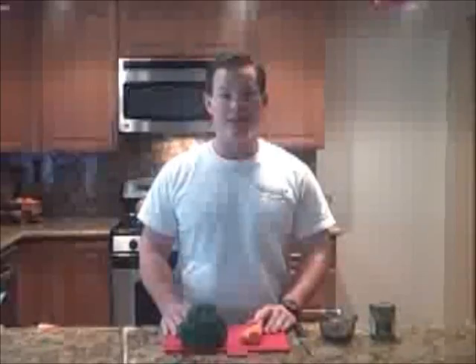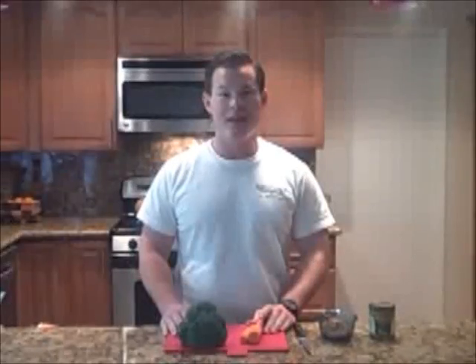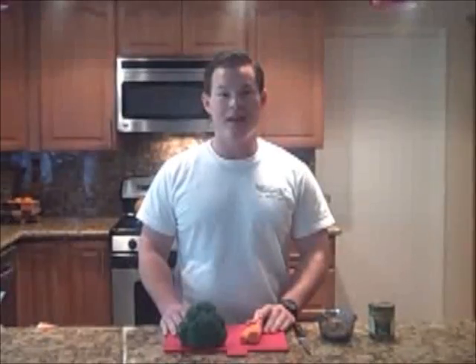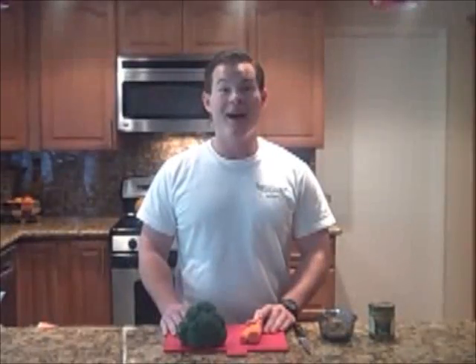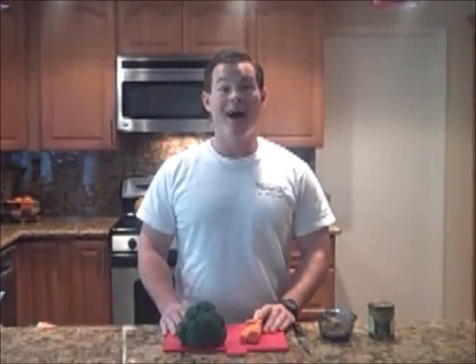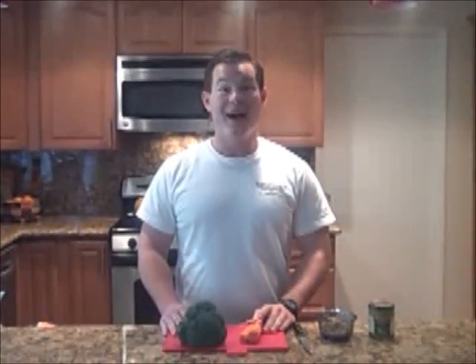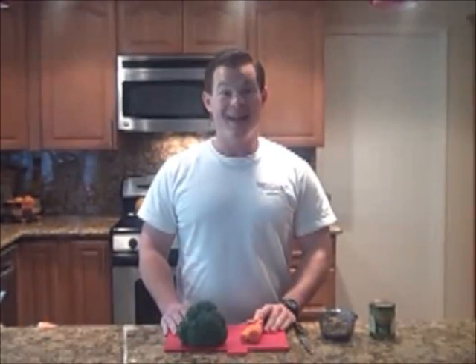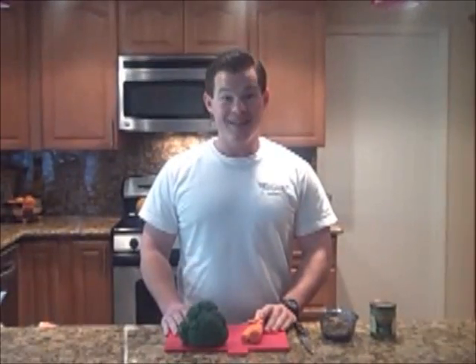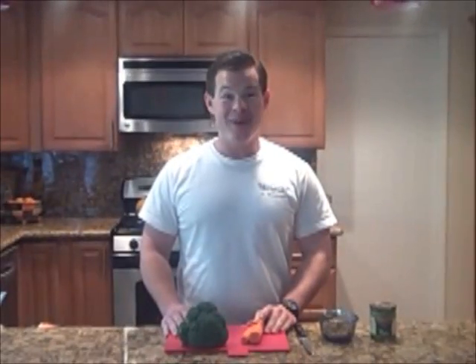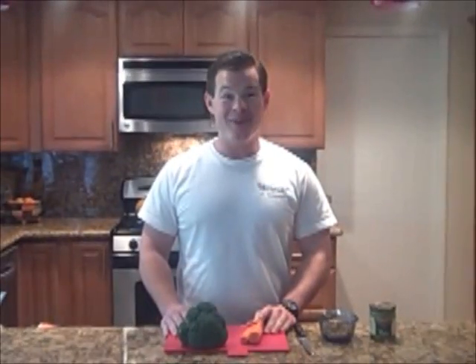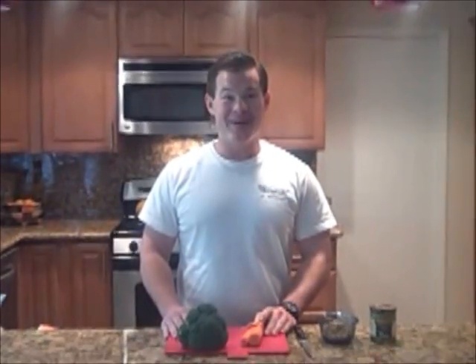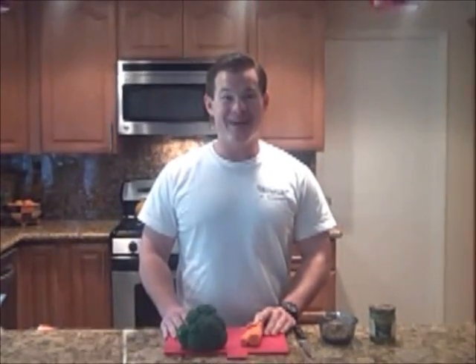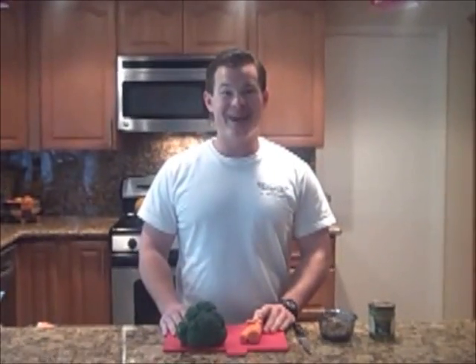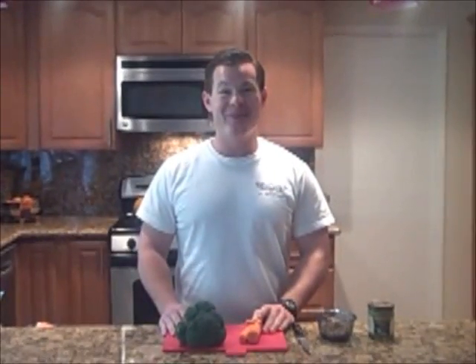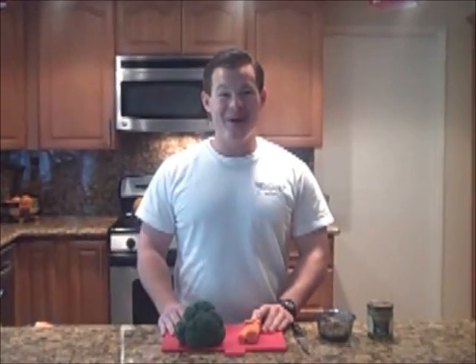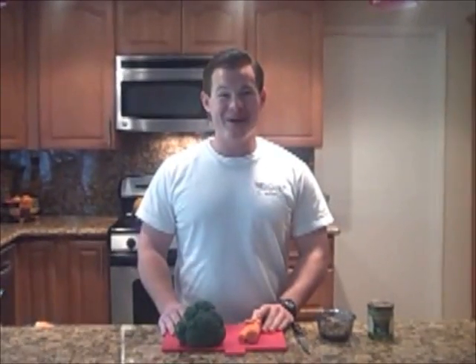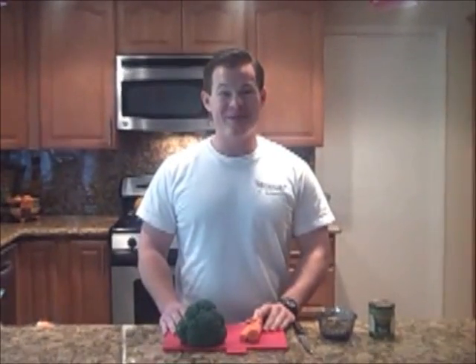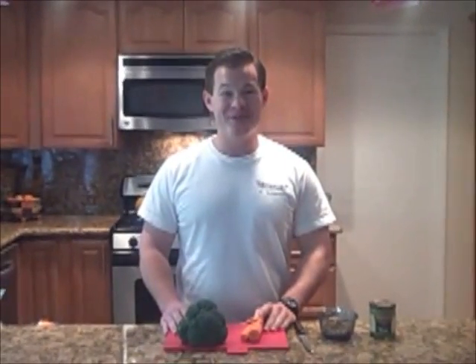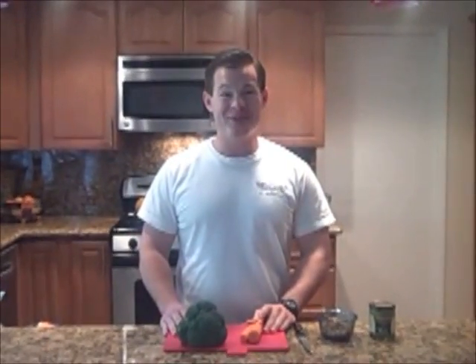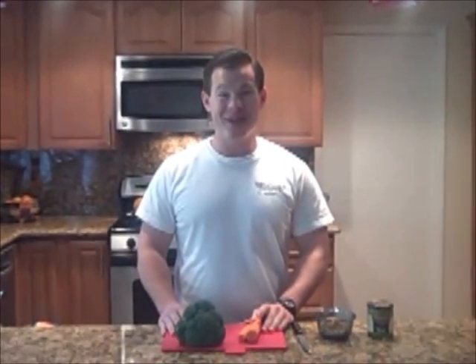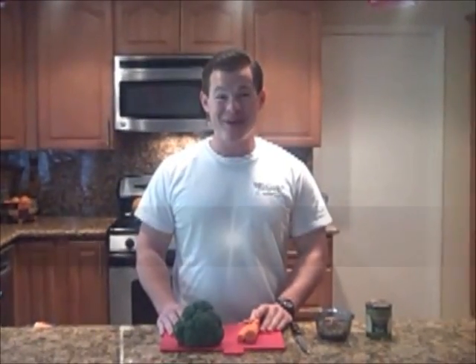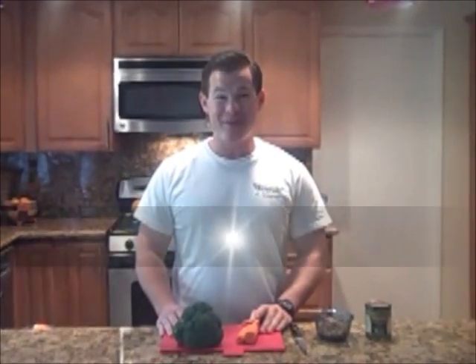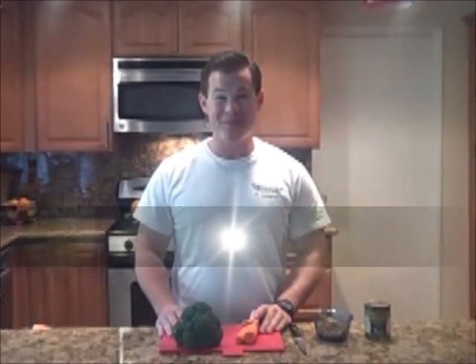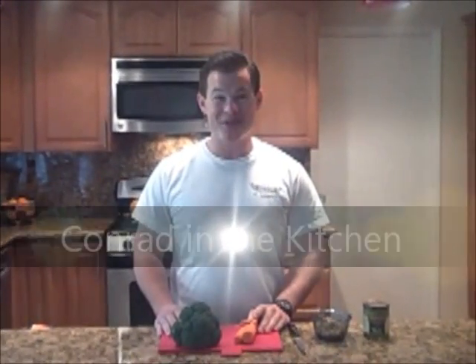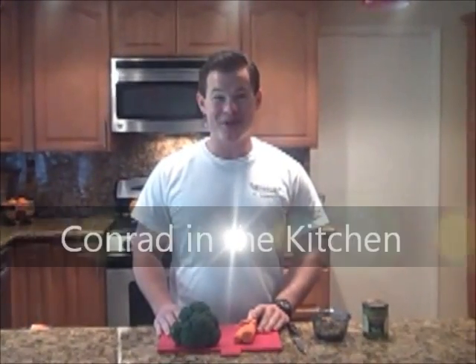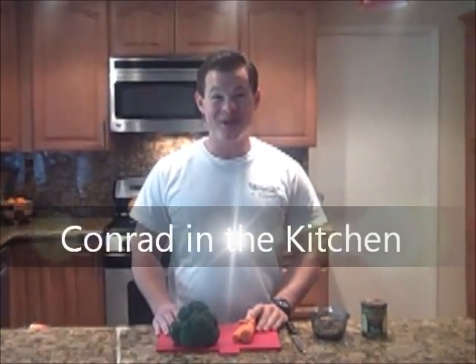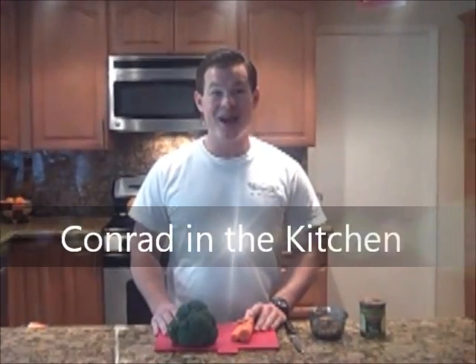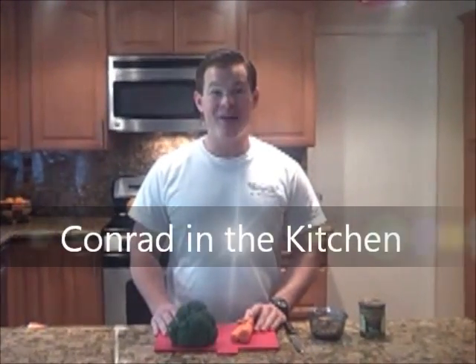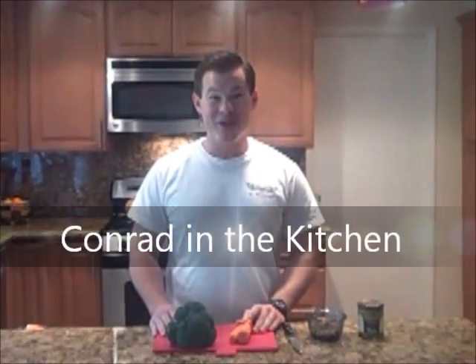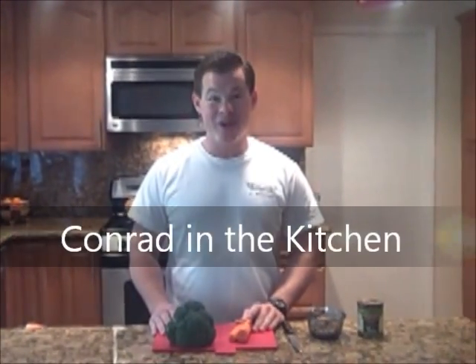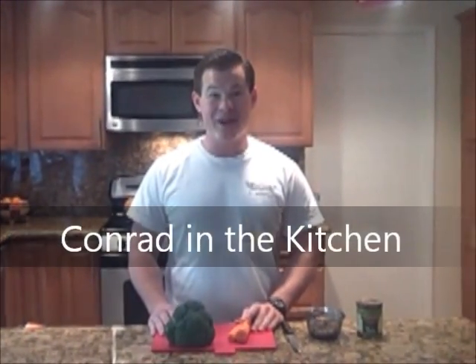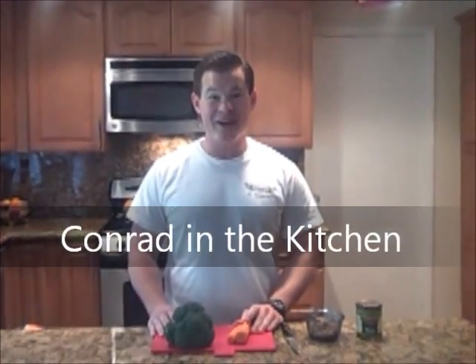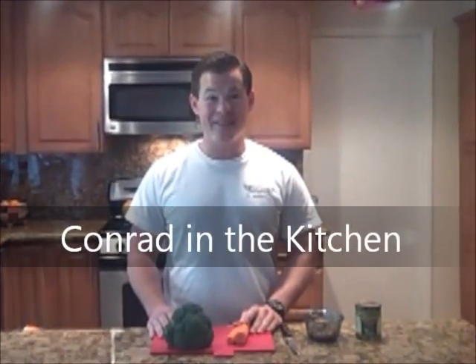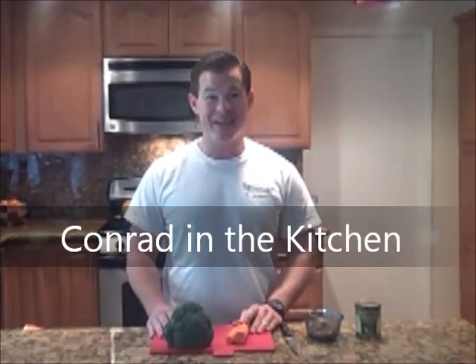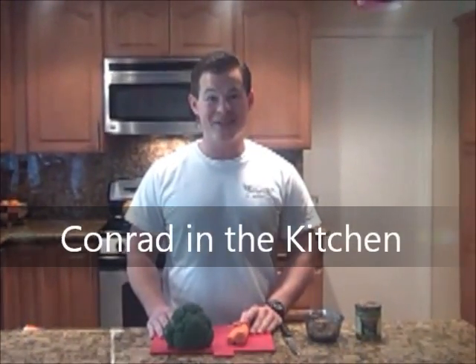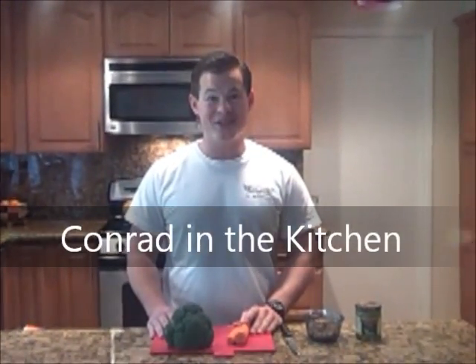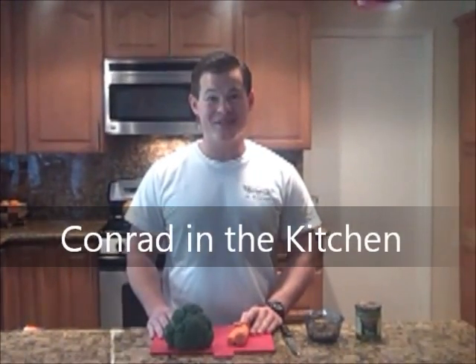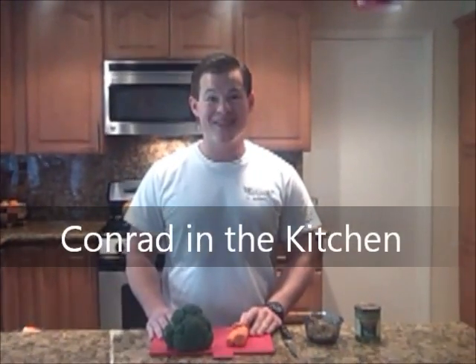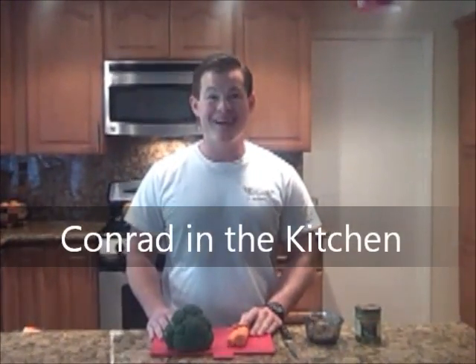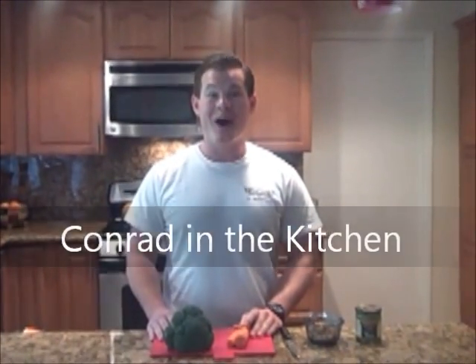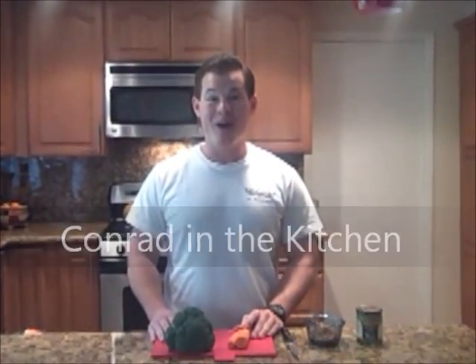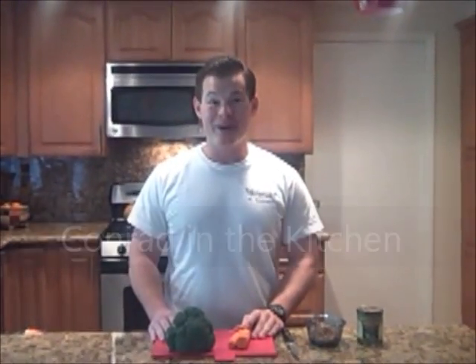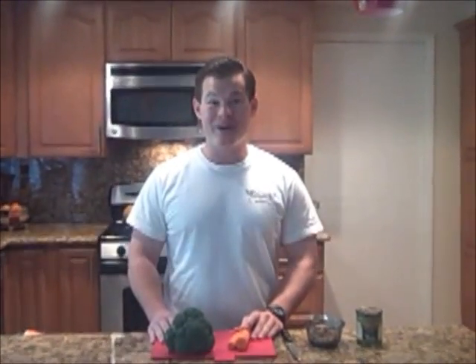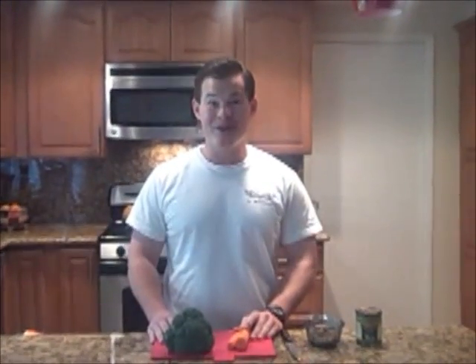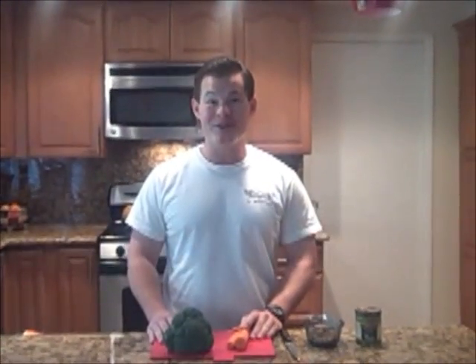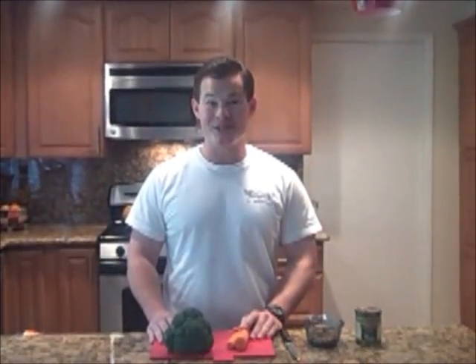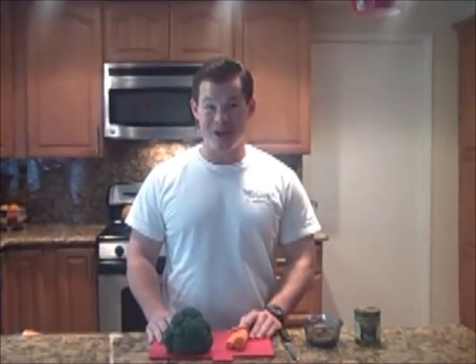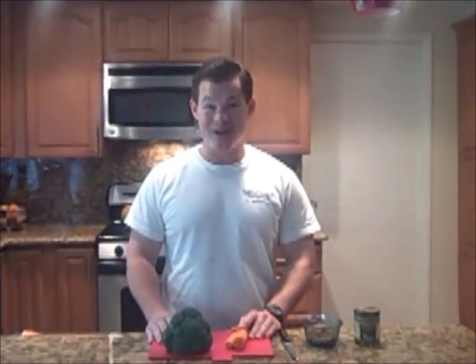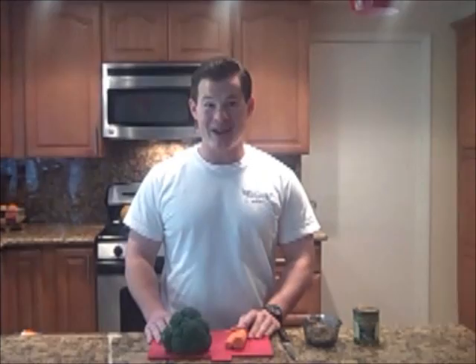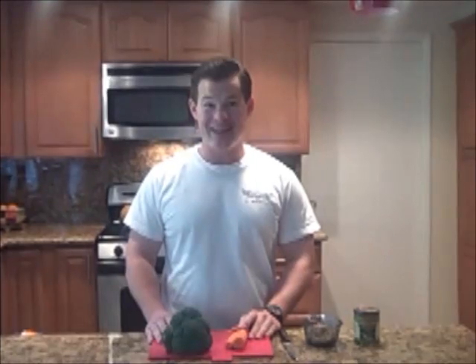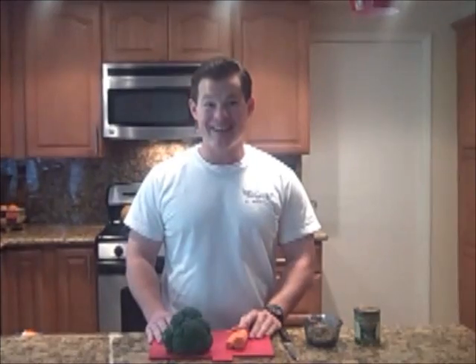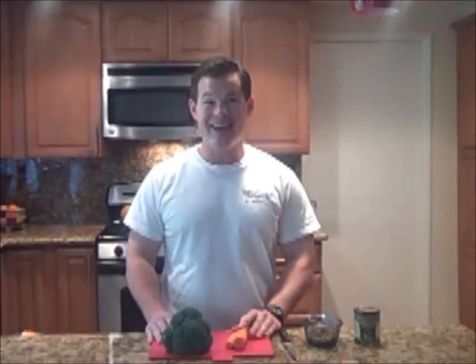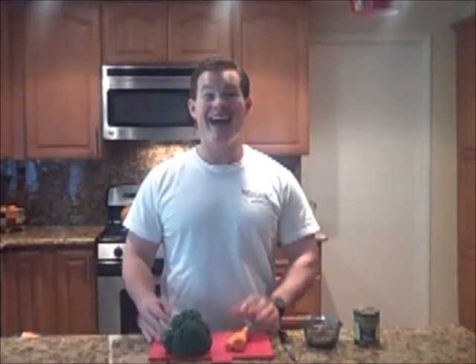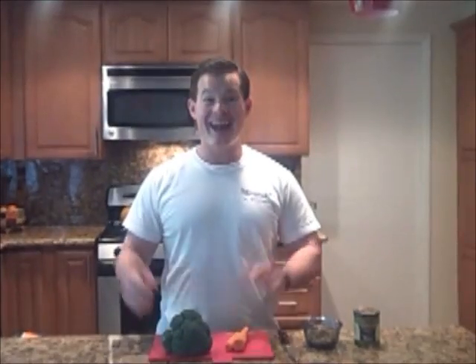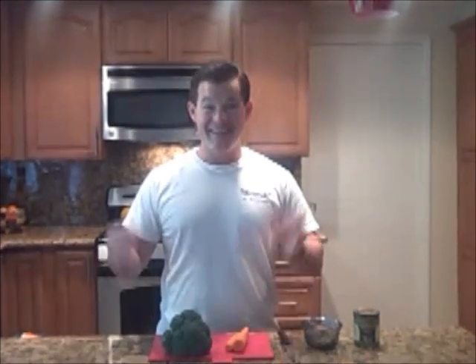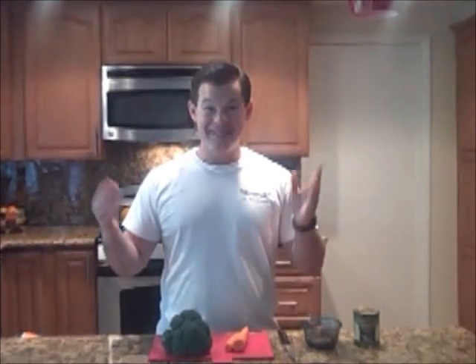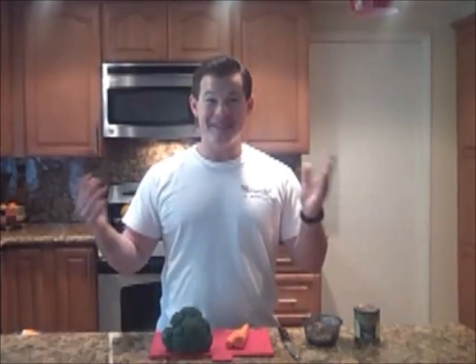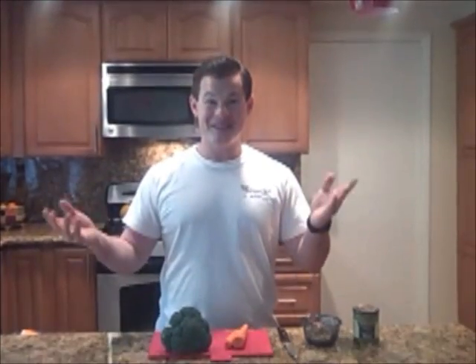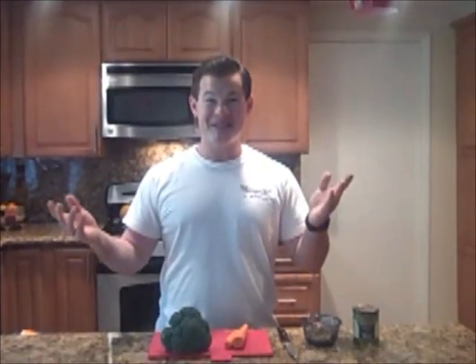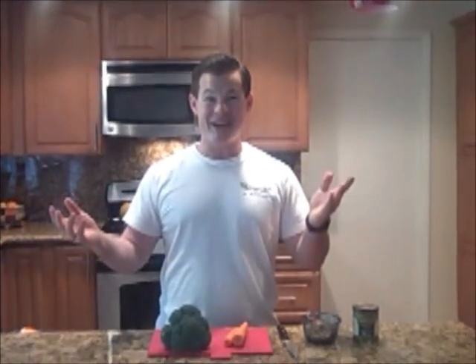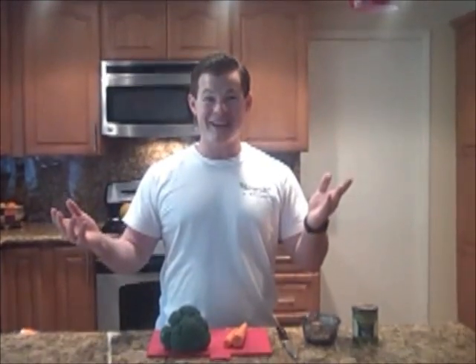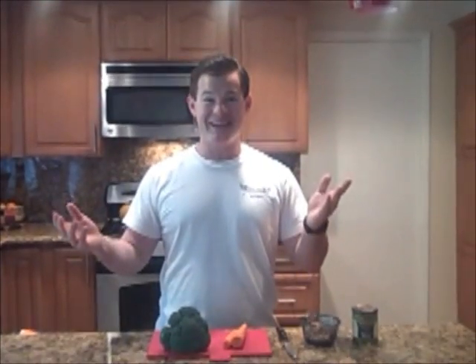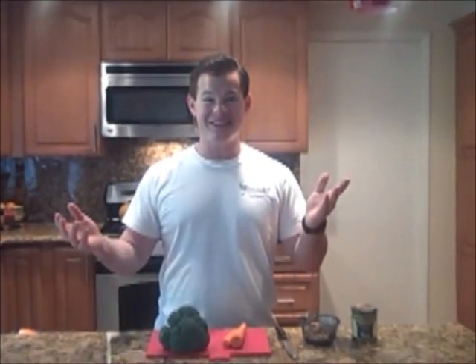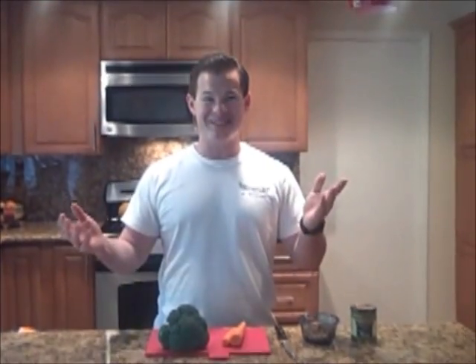Hello, and welcome to another episode of Conrad in the Kitchen. I'll be your host, Conrad, and this is my kitchen.